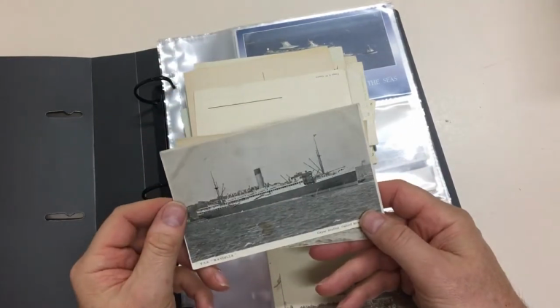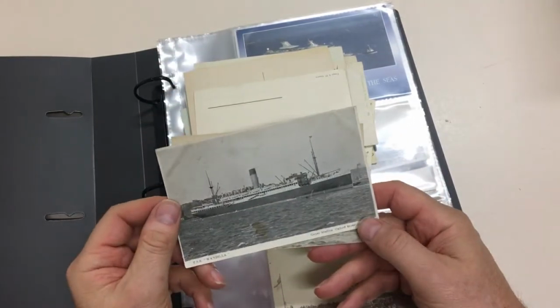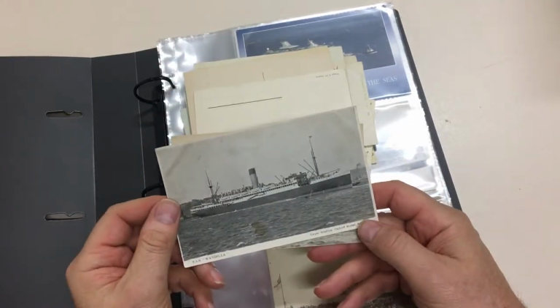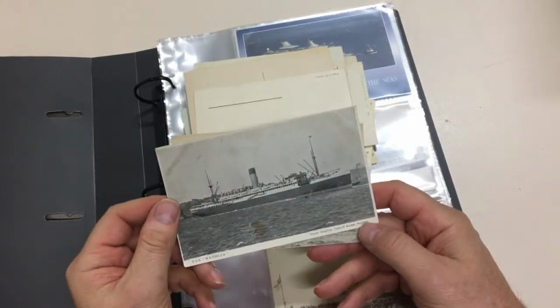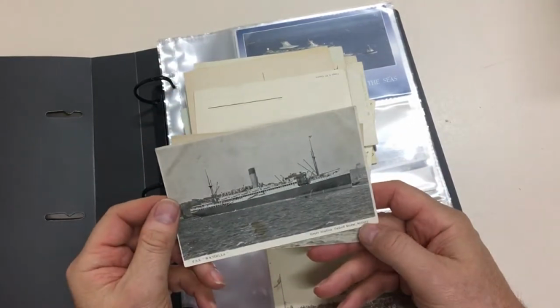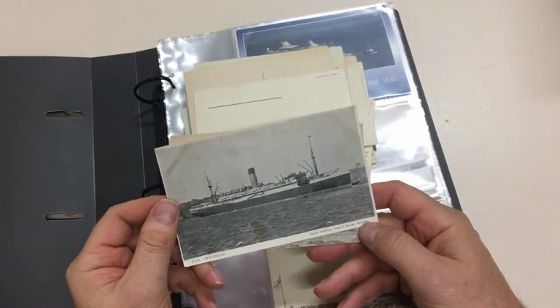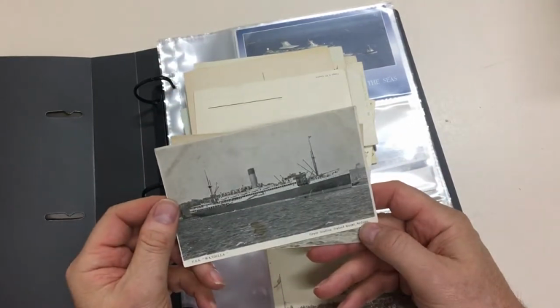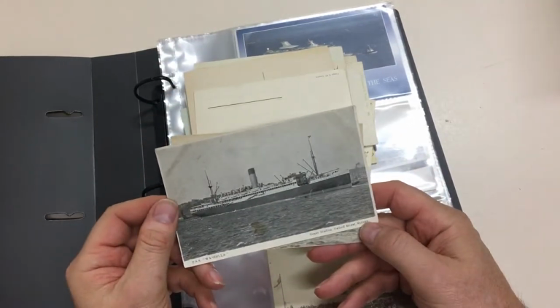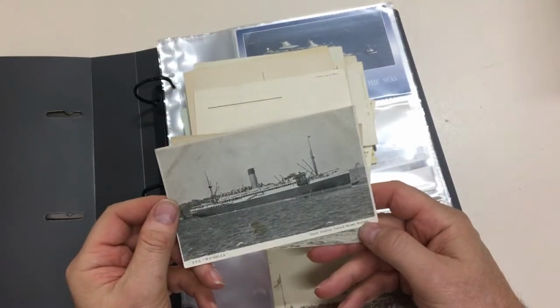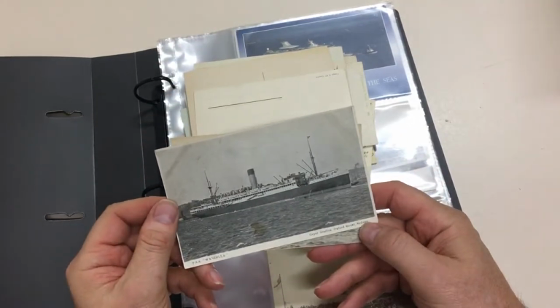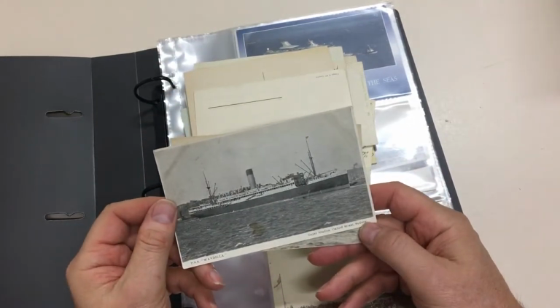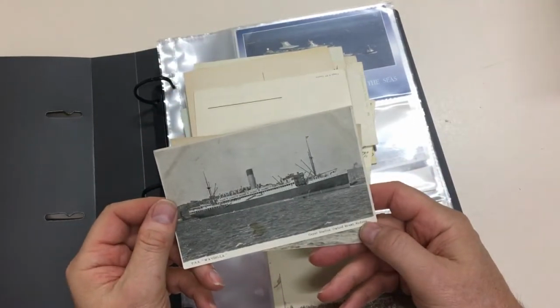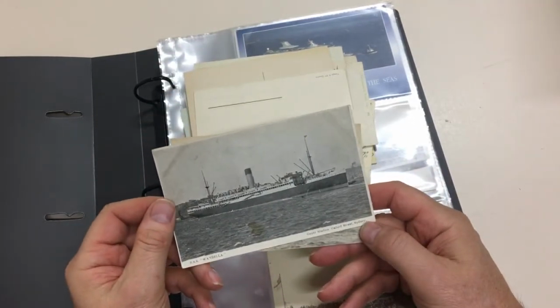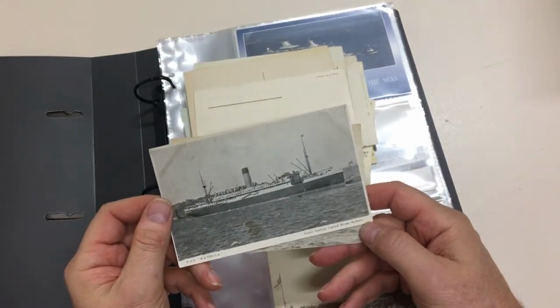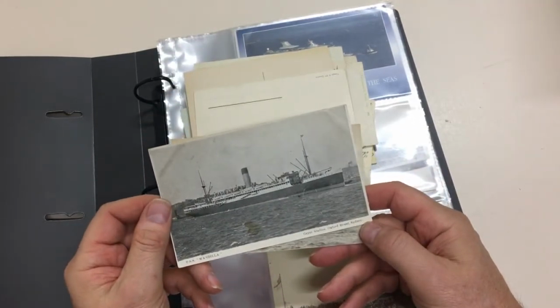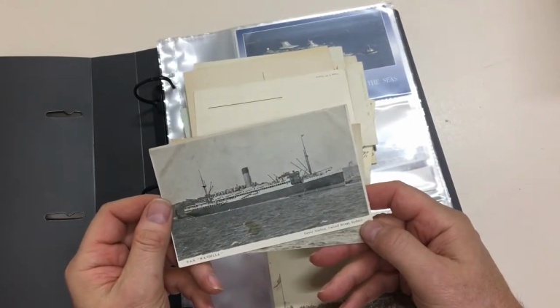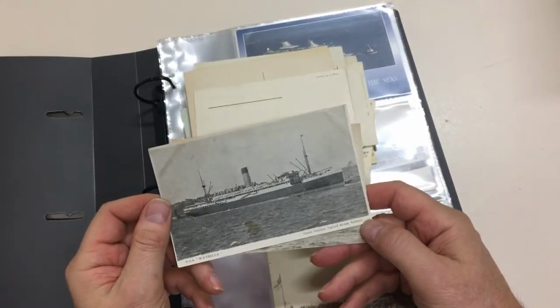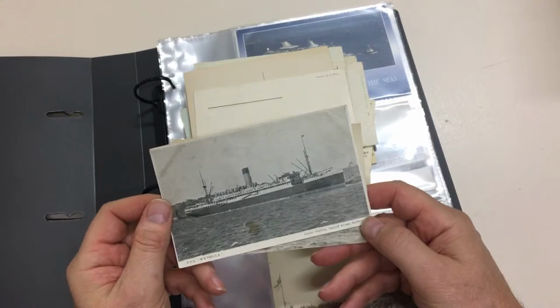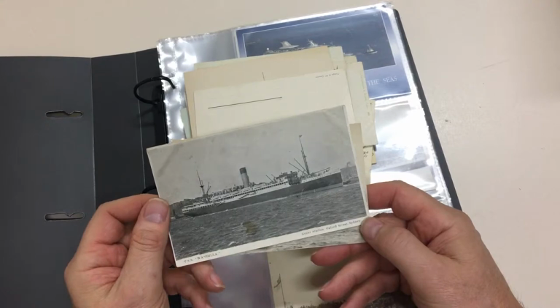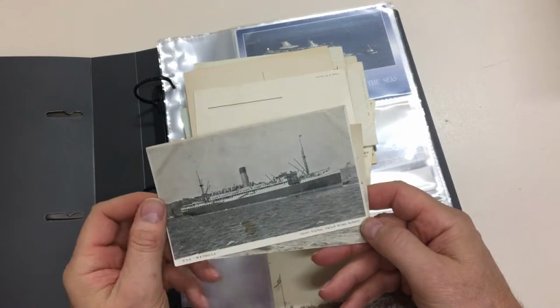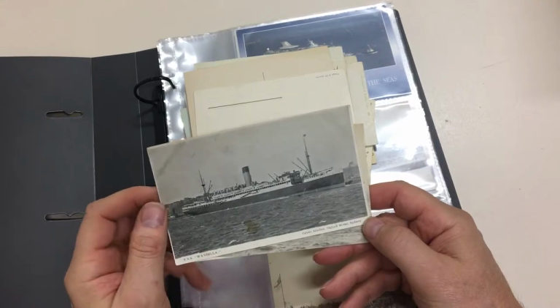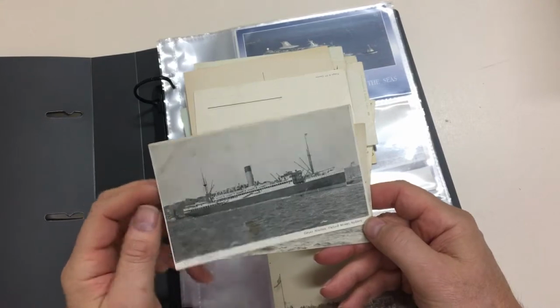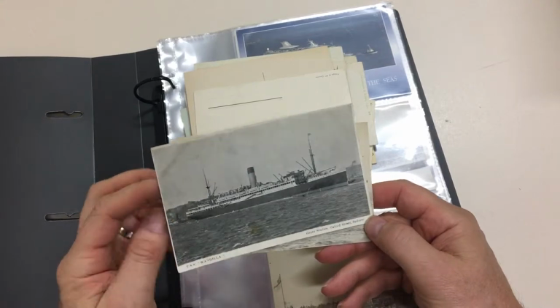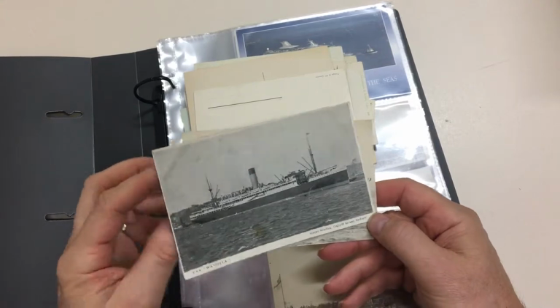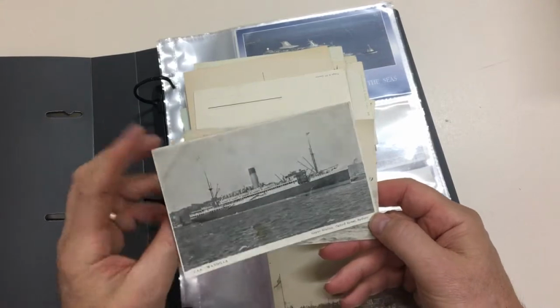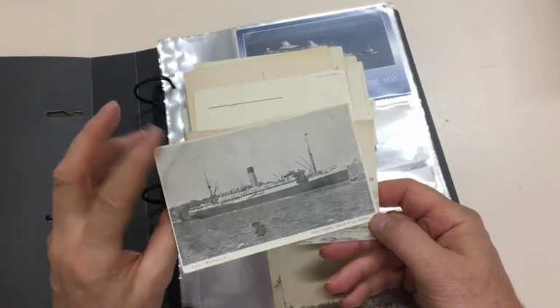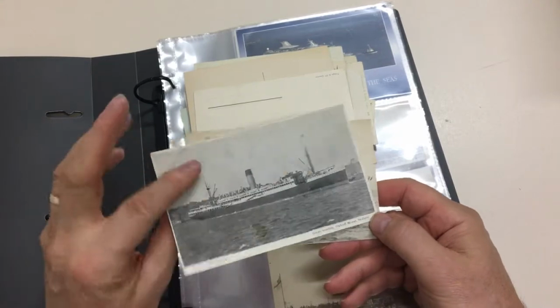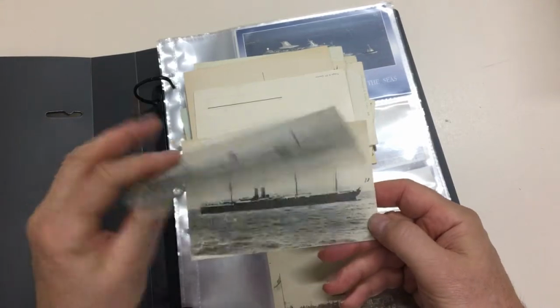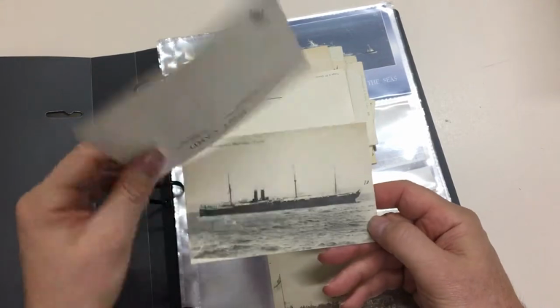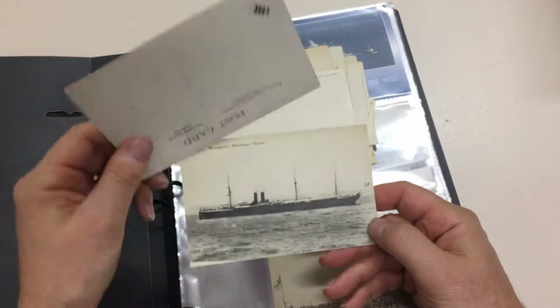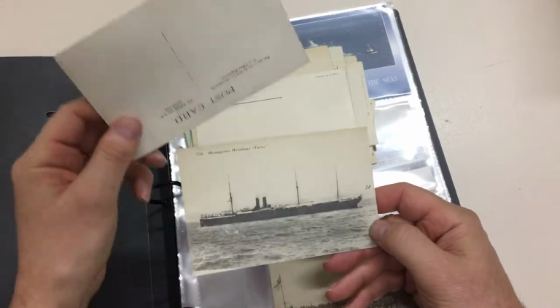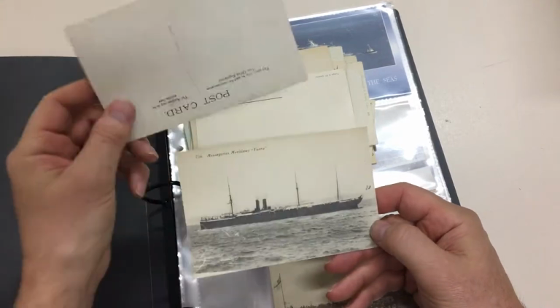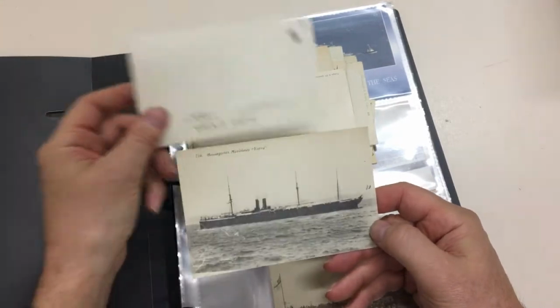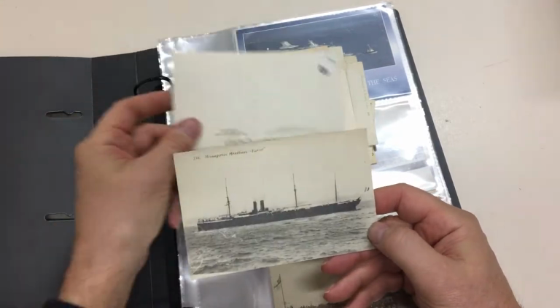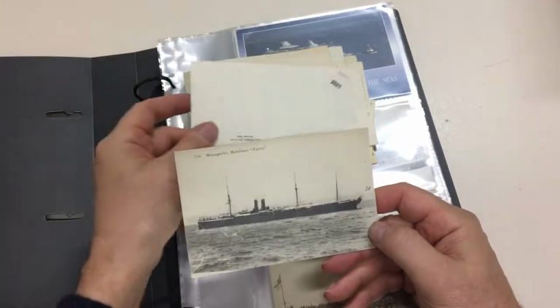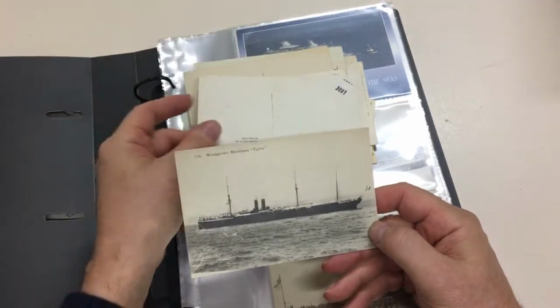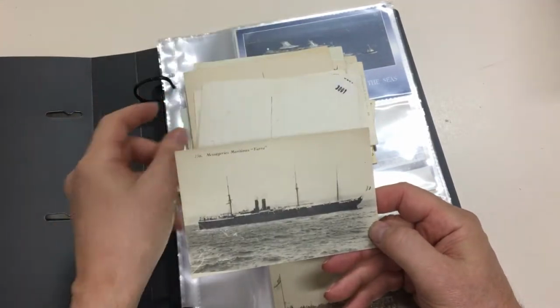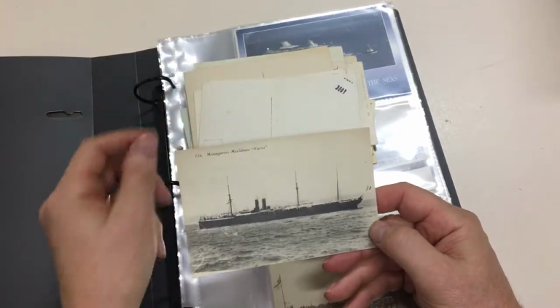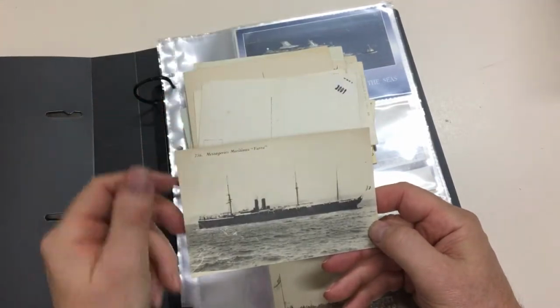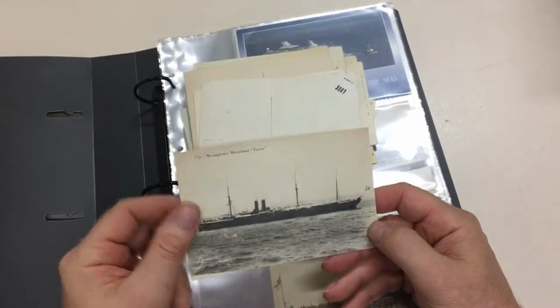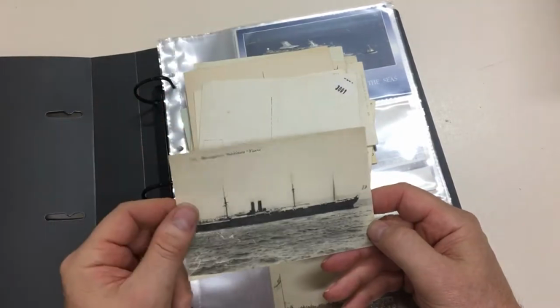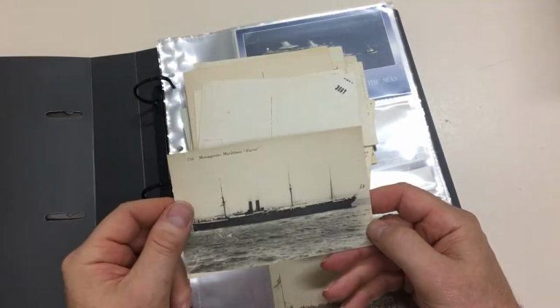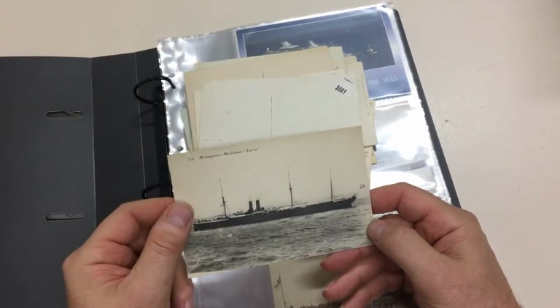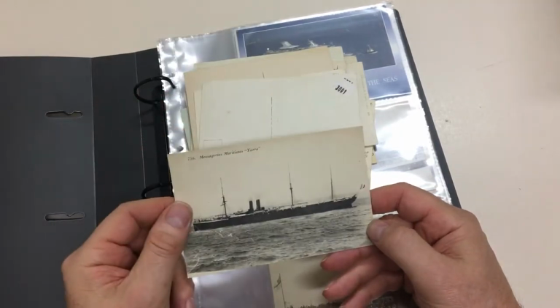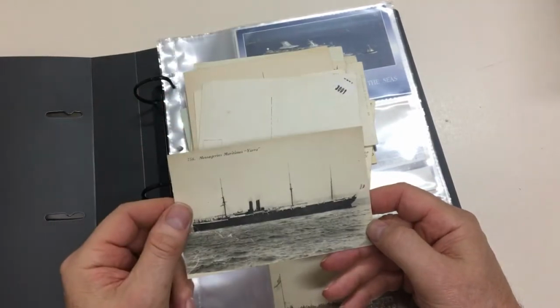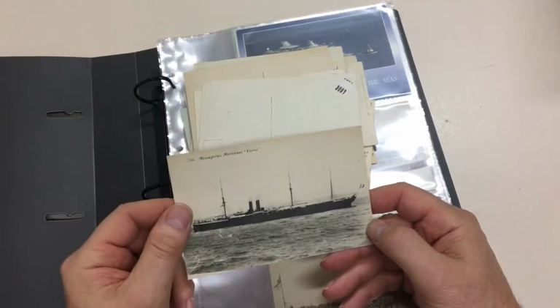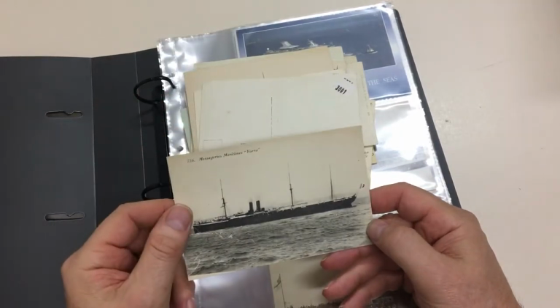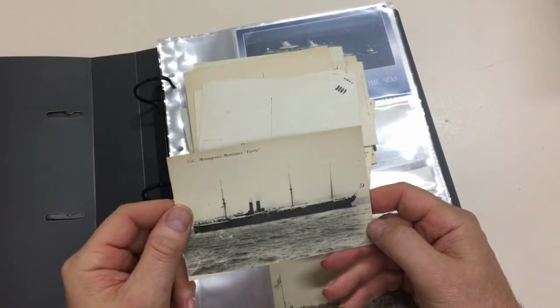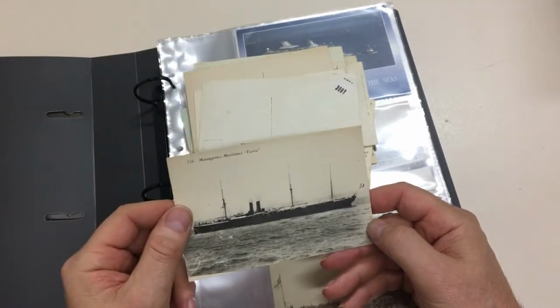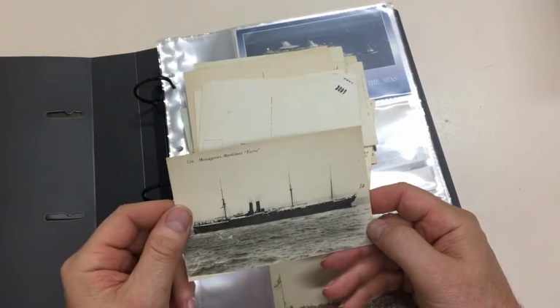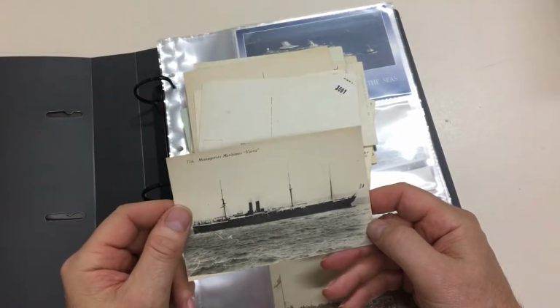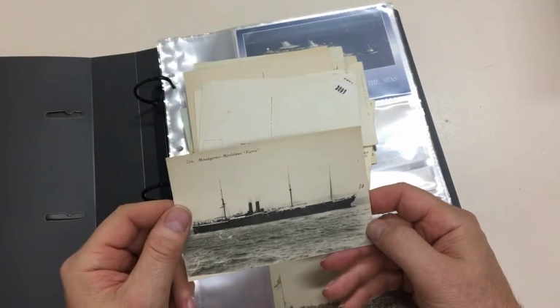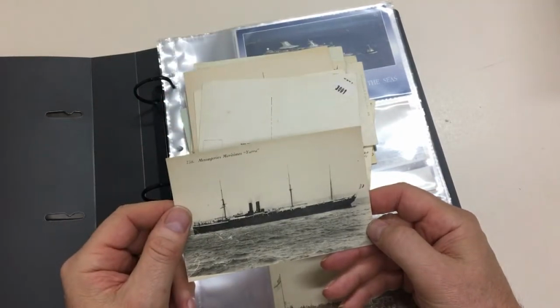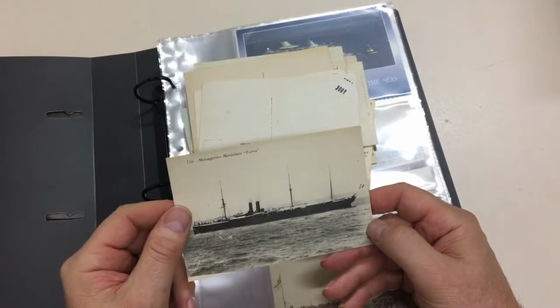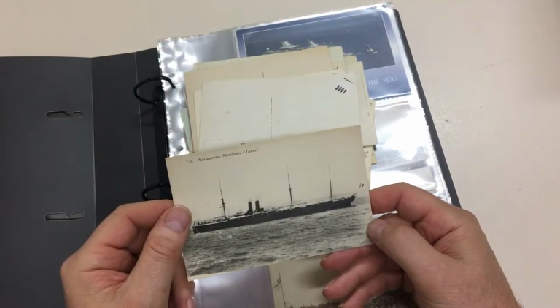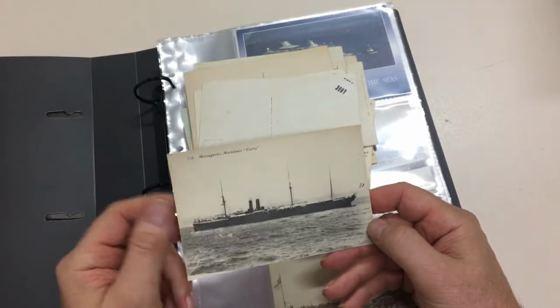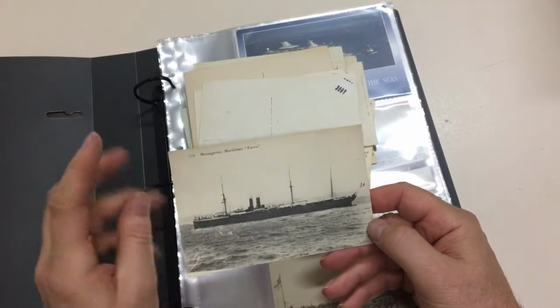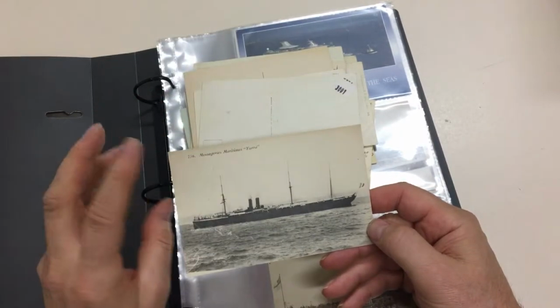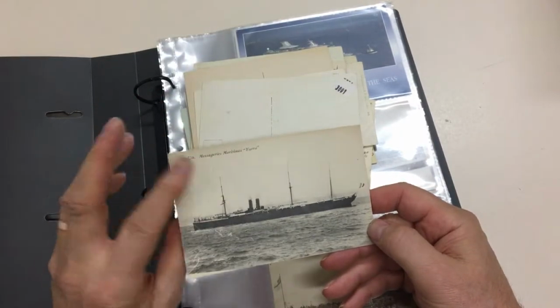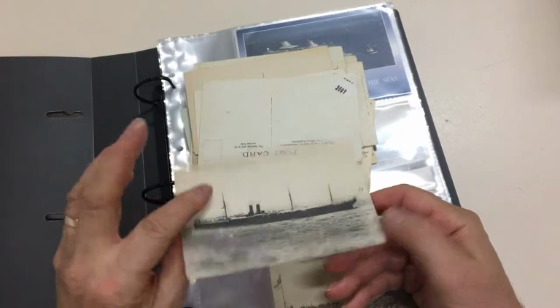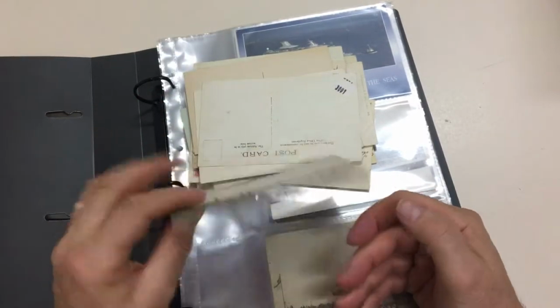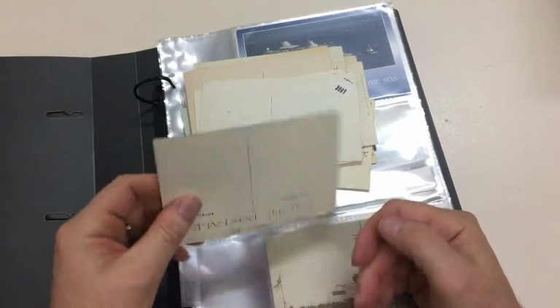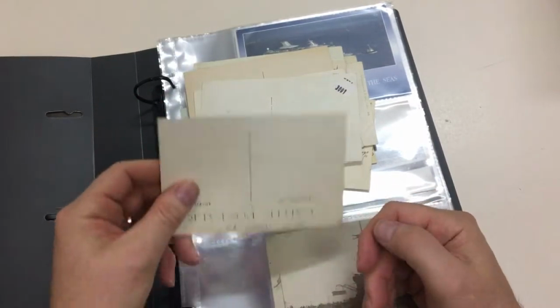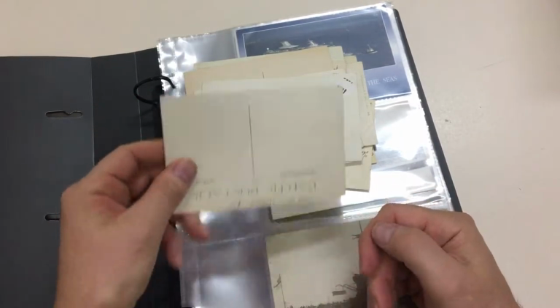TSS Wondilla — Gaia Studios, Oxford Street, Sydney. Massagerie Maritime Yarra.